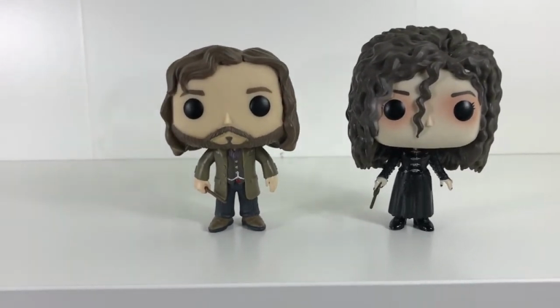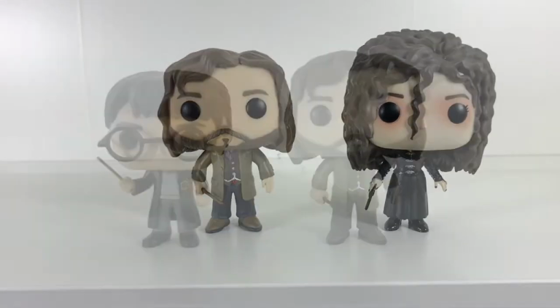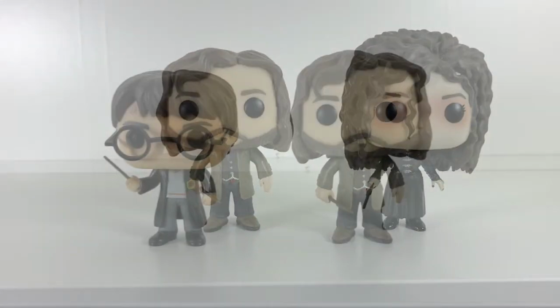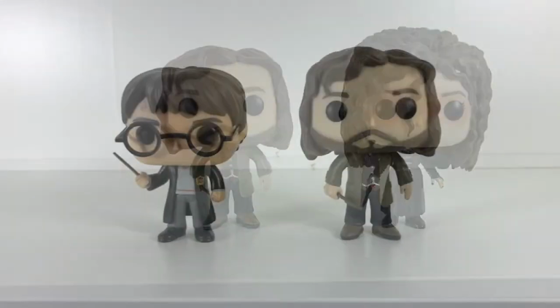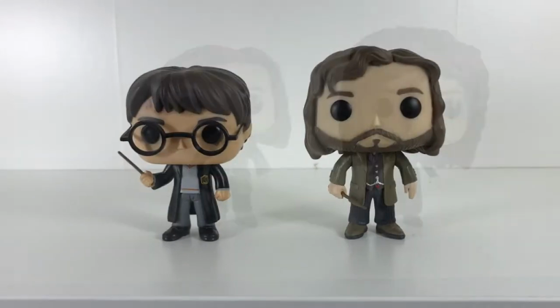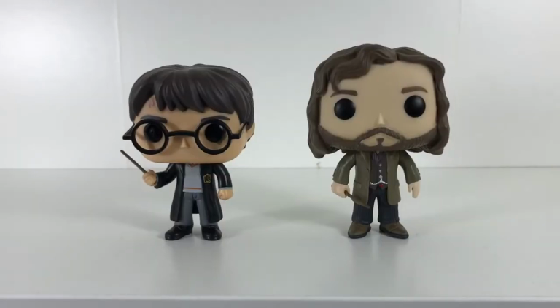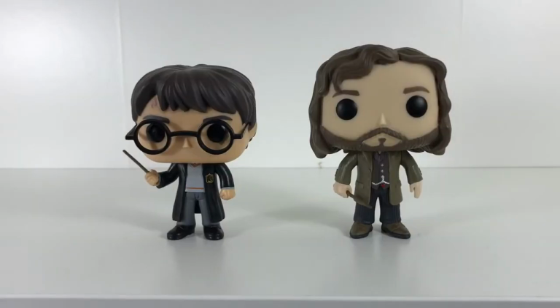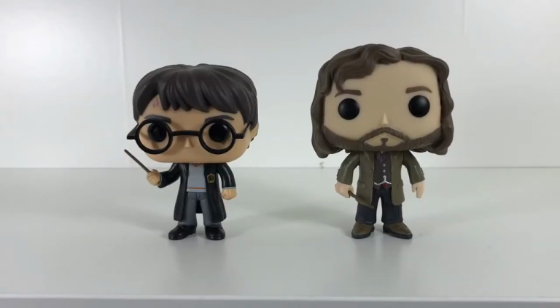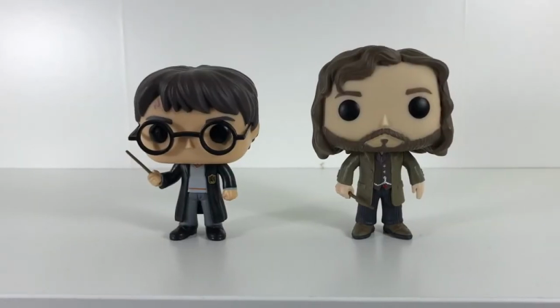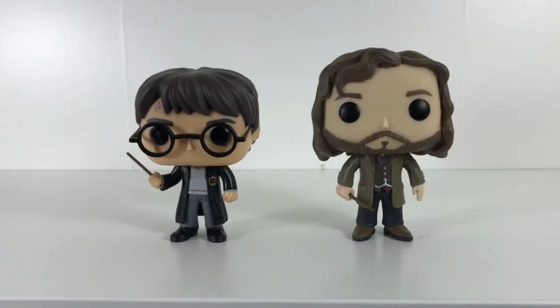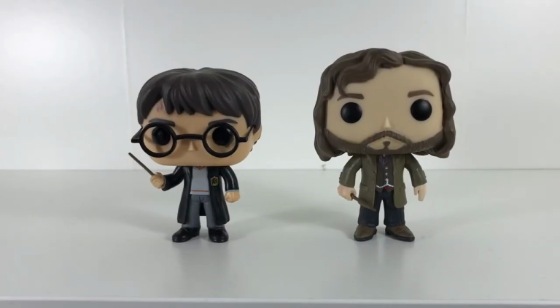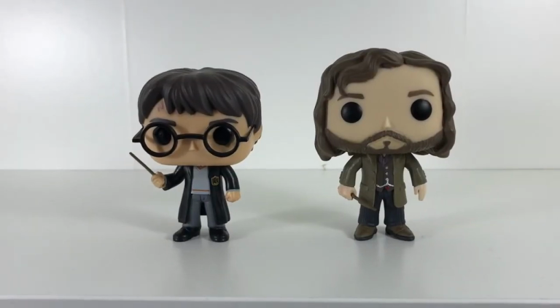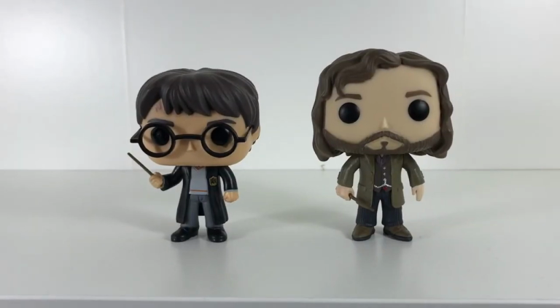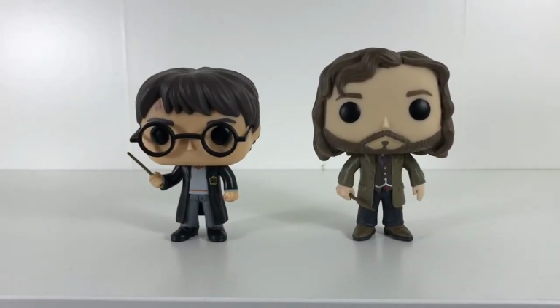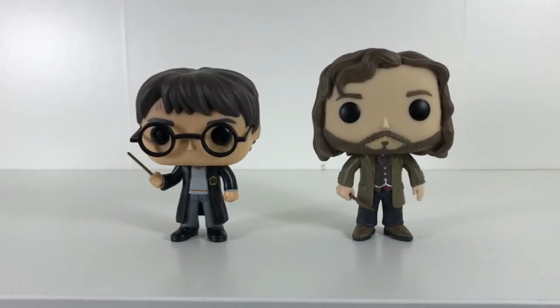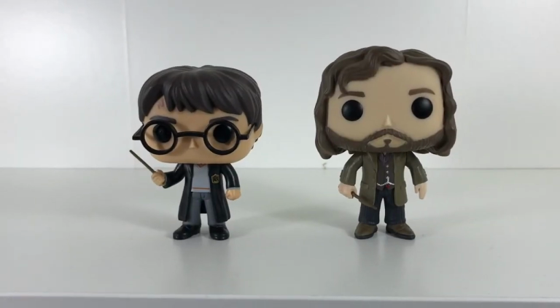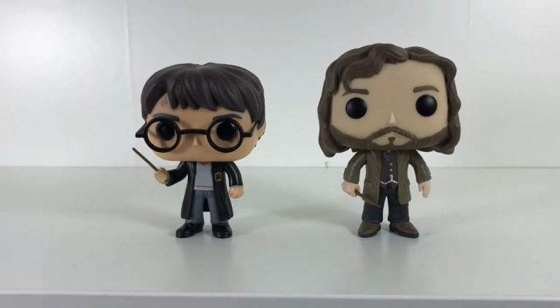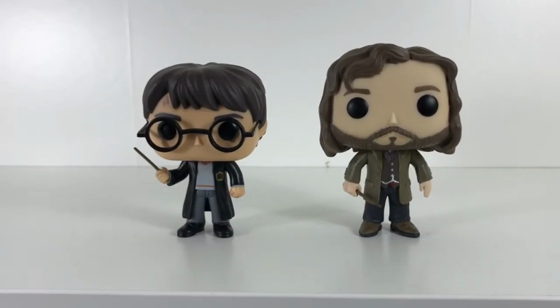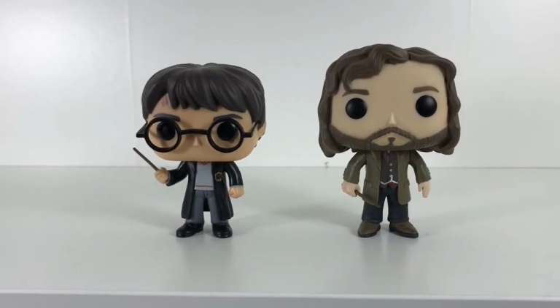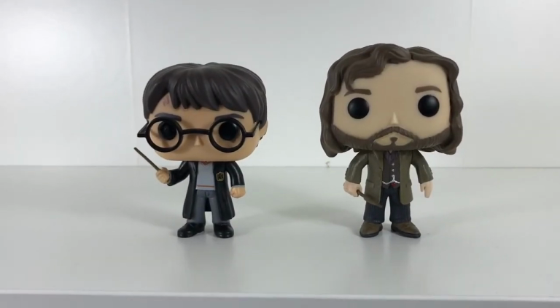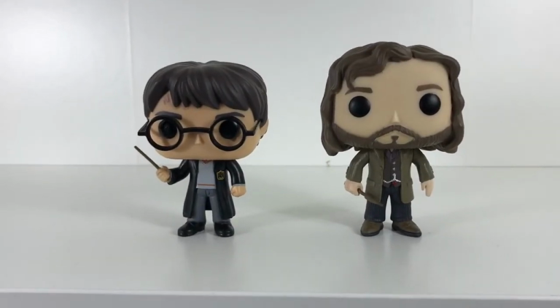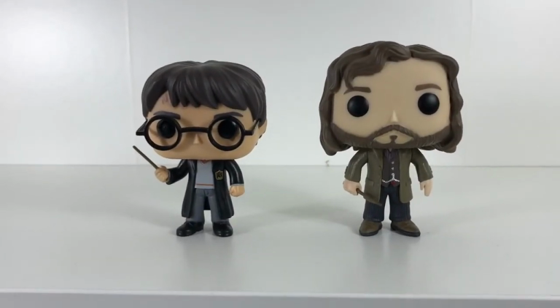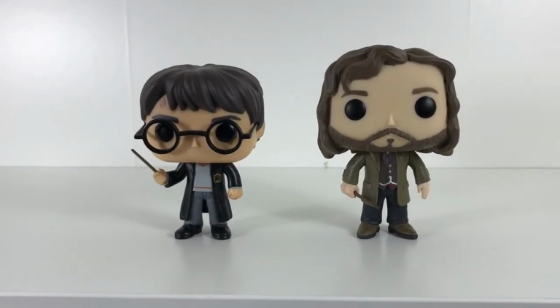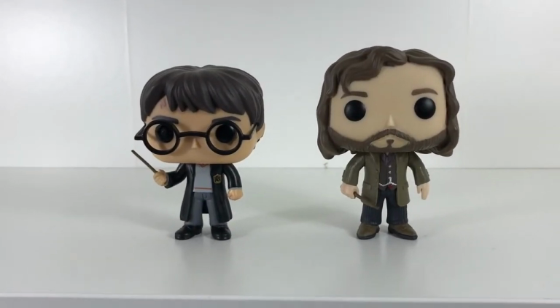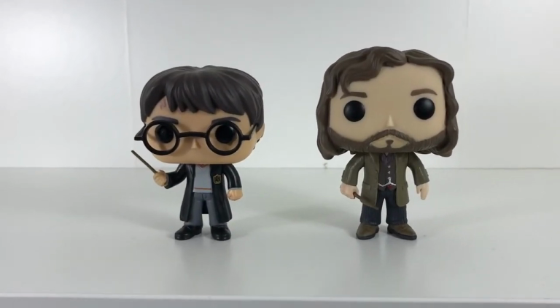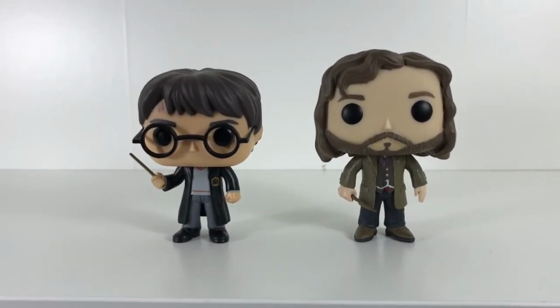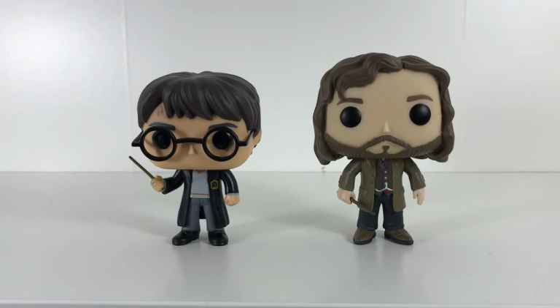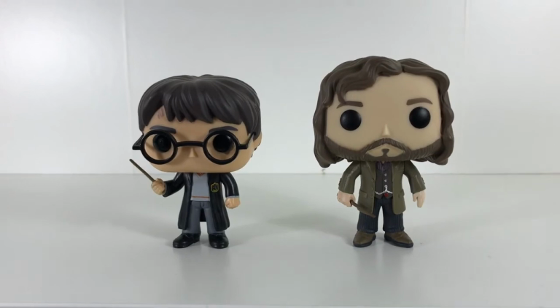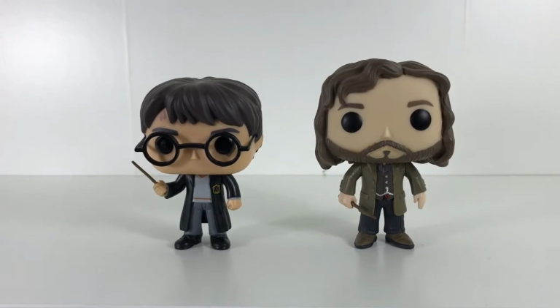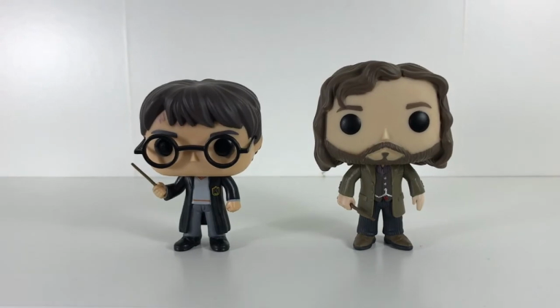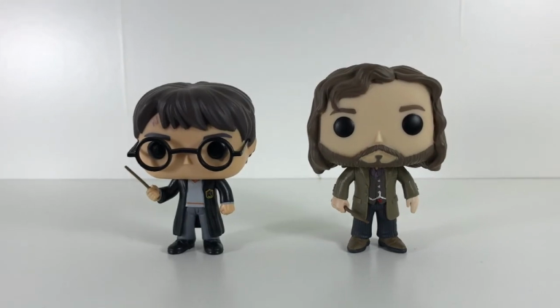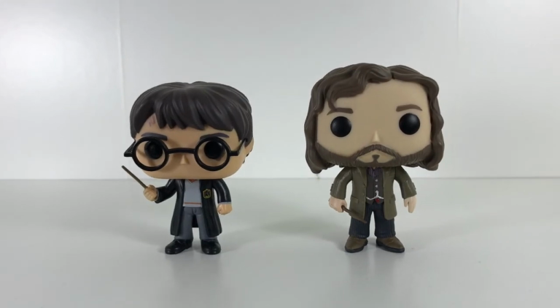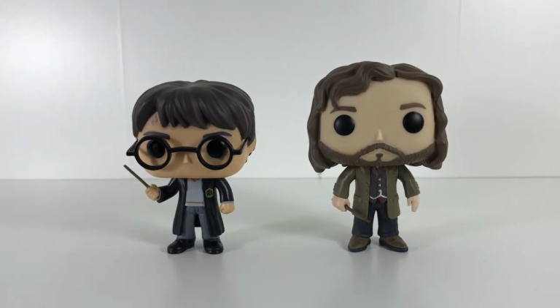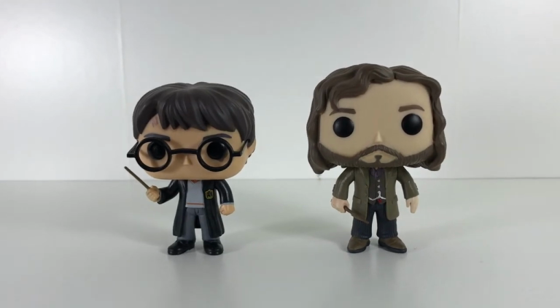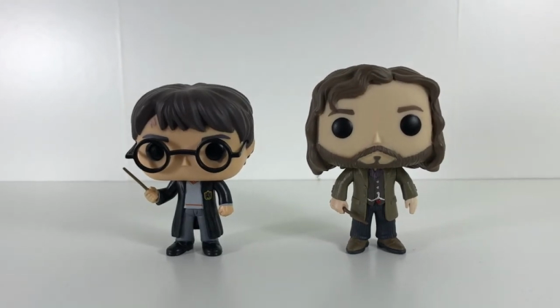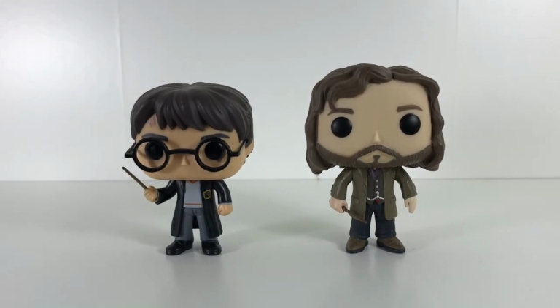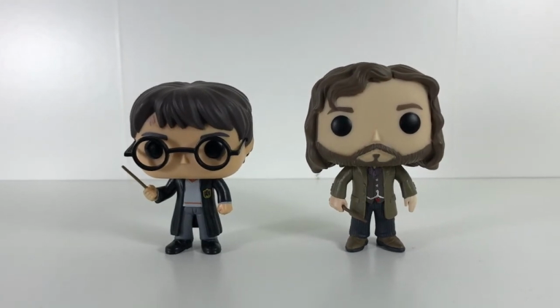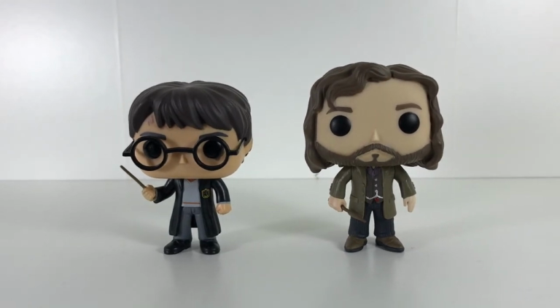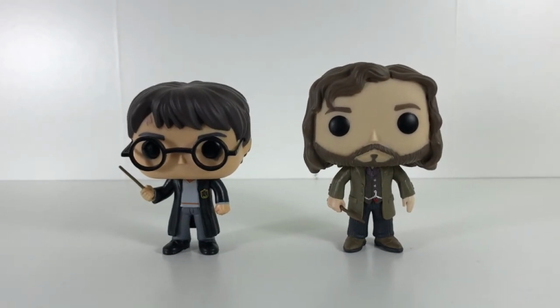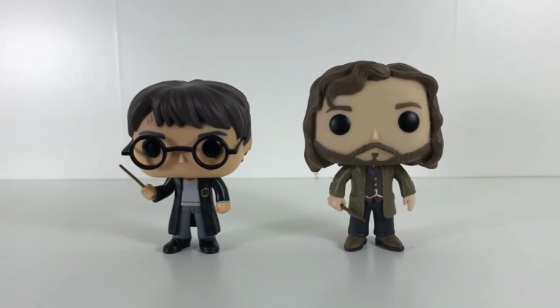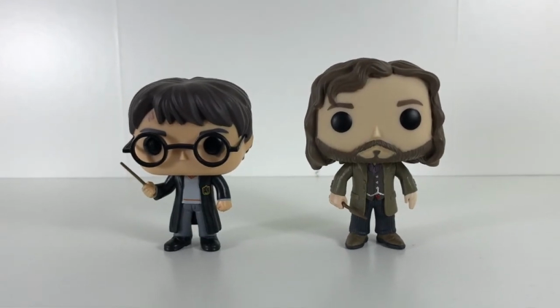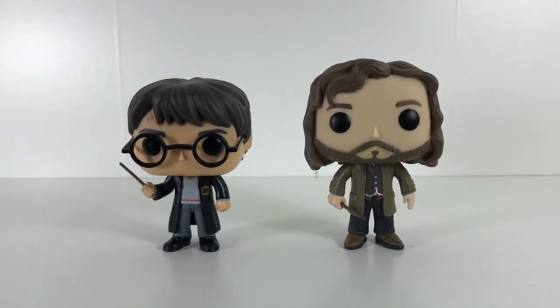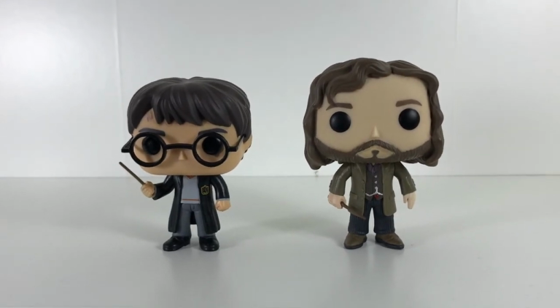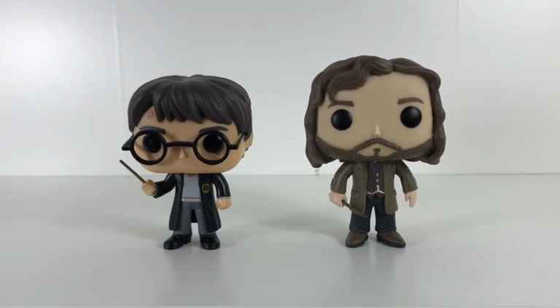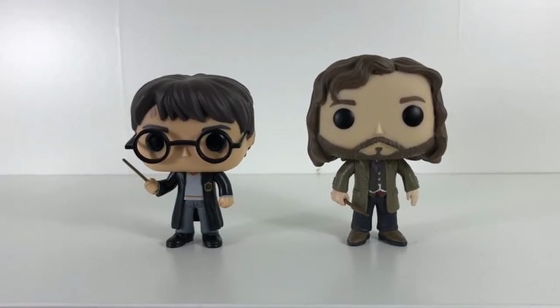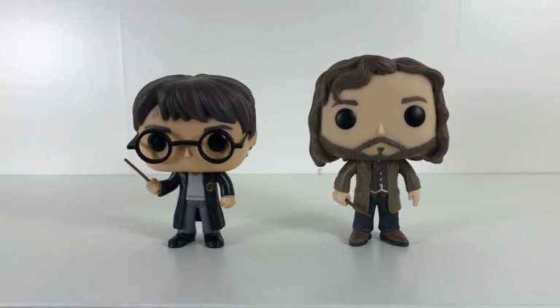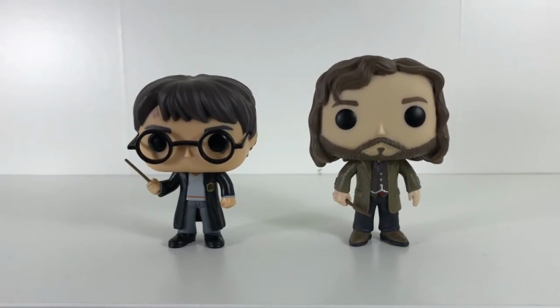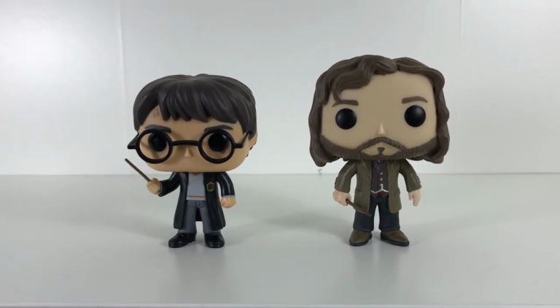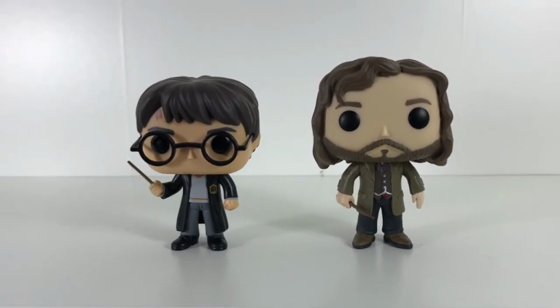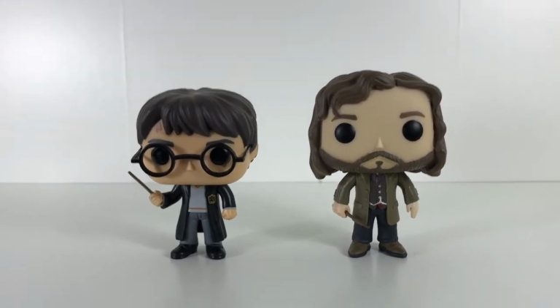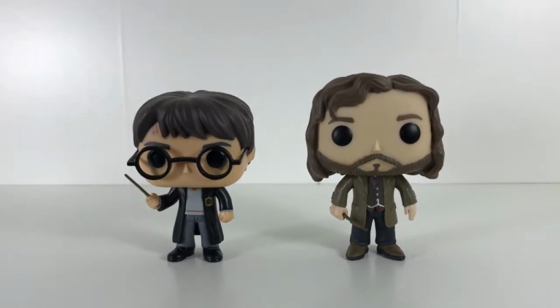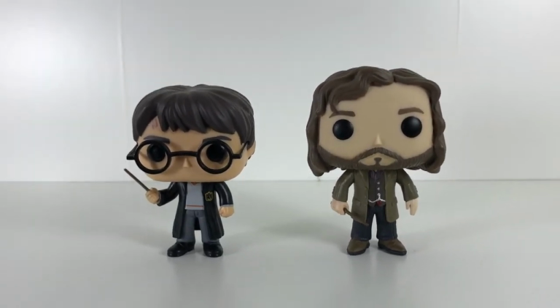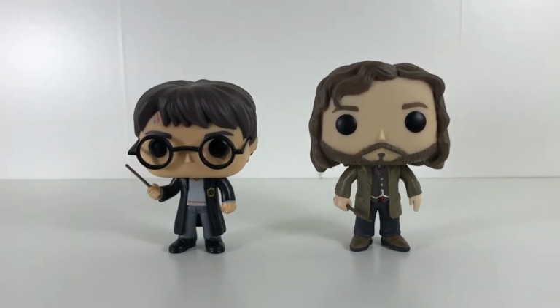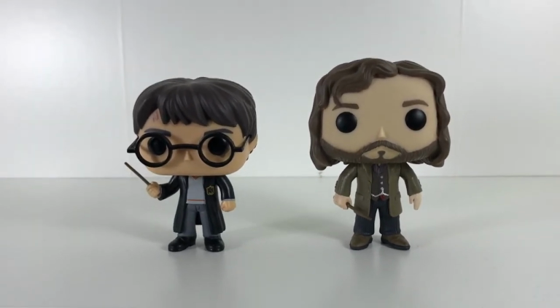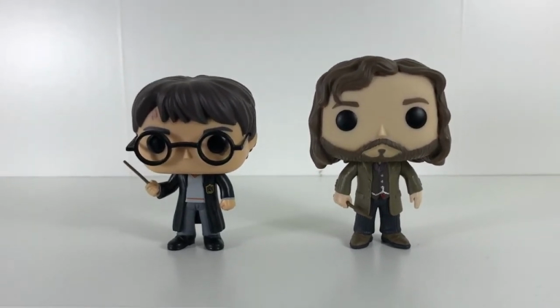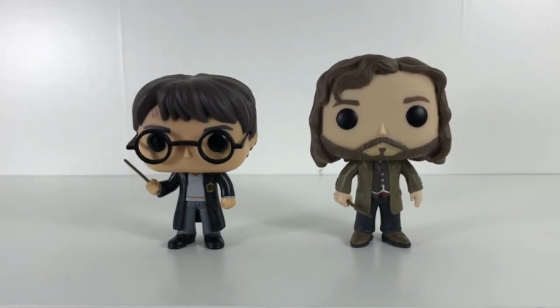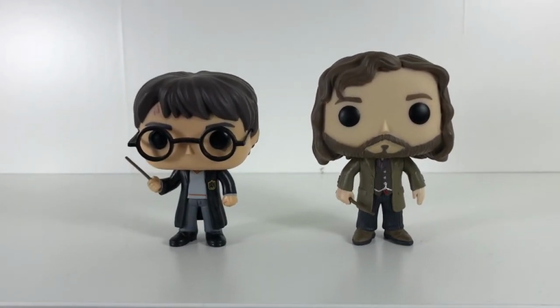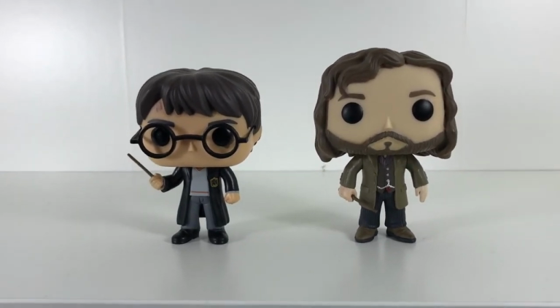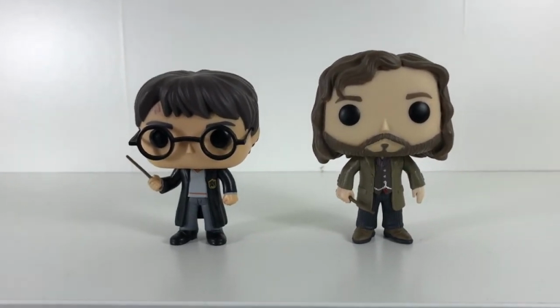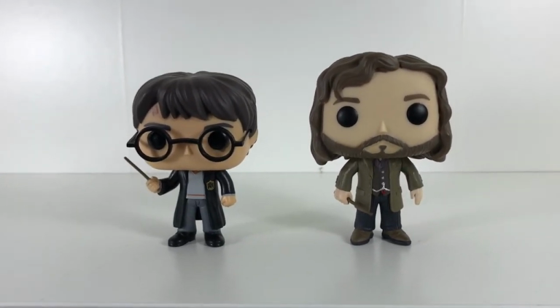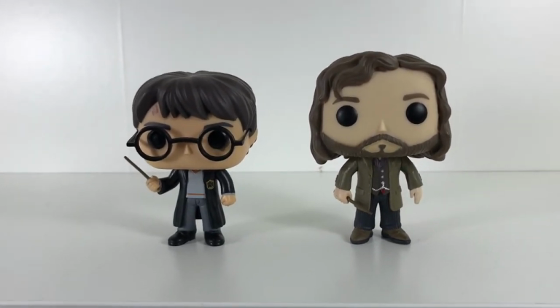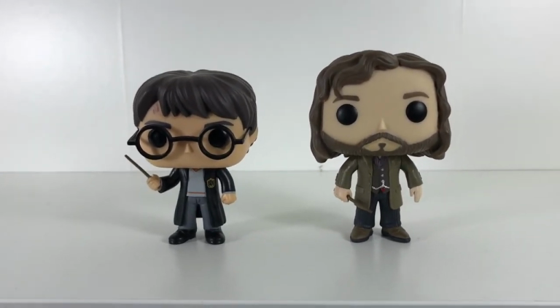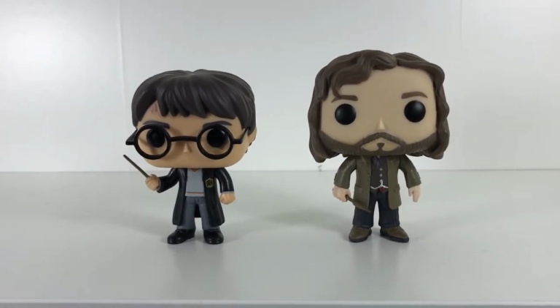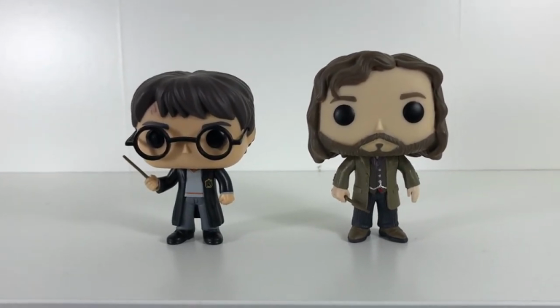Here's Sirius Black next to his godson Harry Potter. He stands a bit taller than Harry to scale and they both look great together.